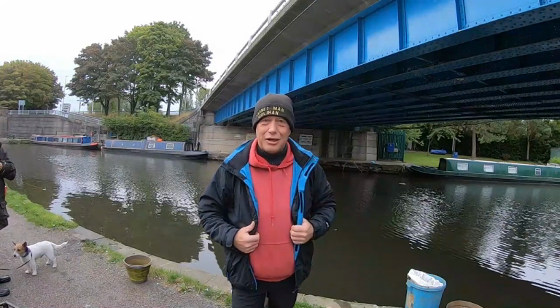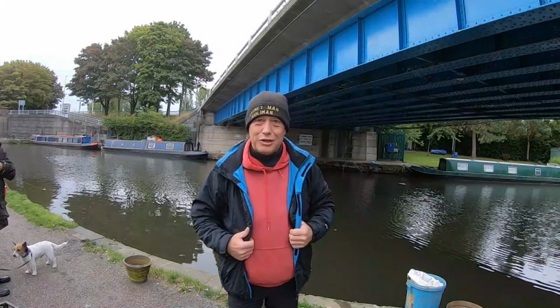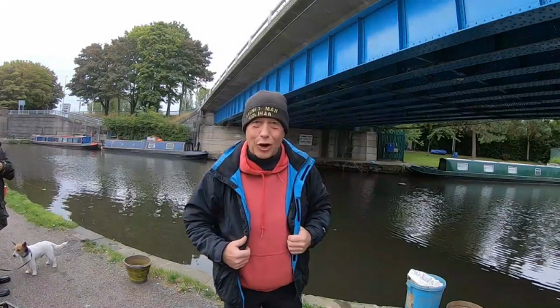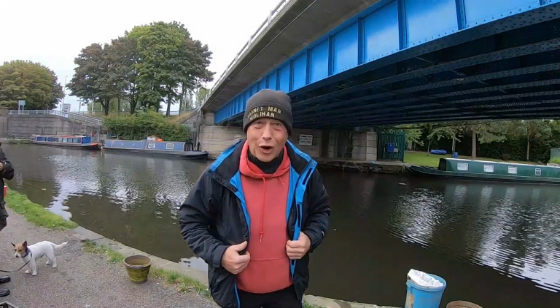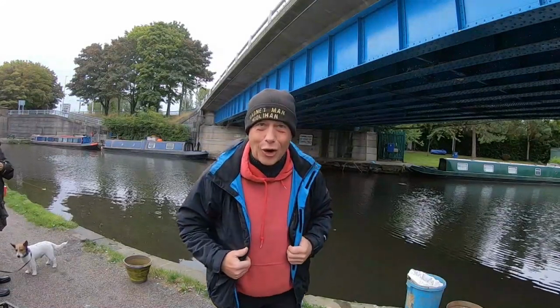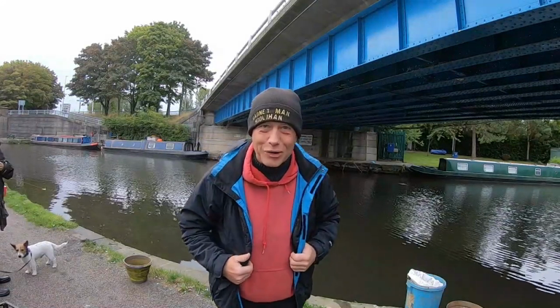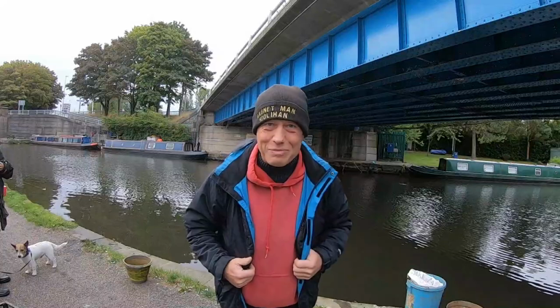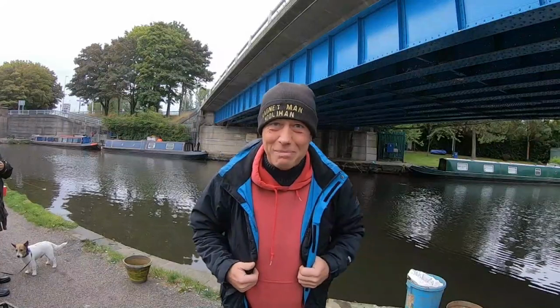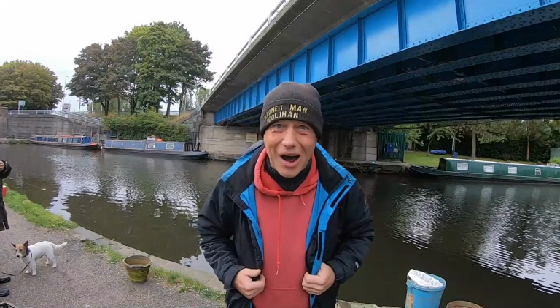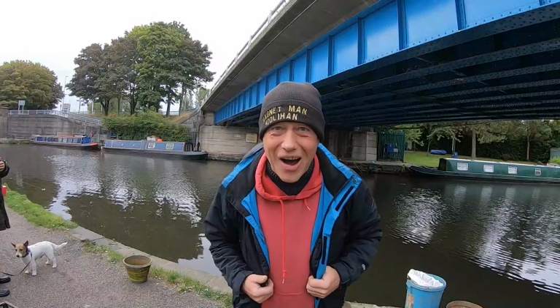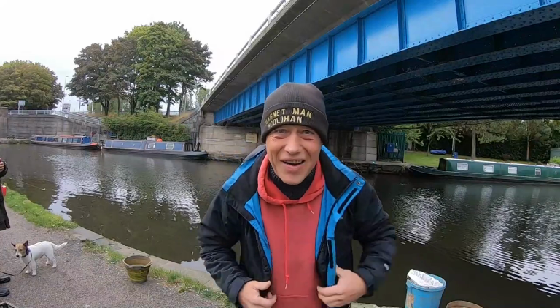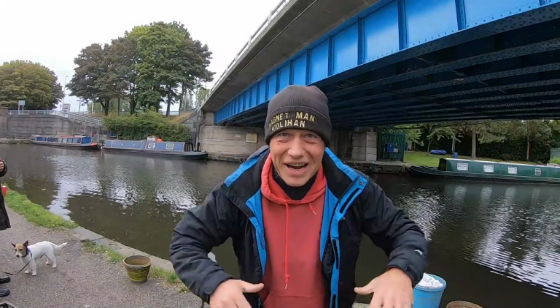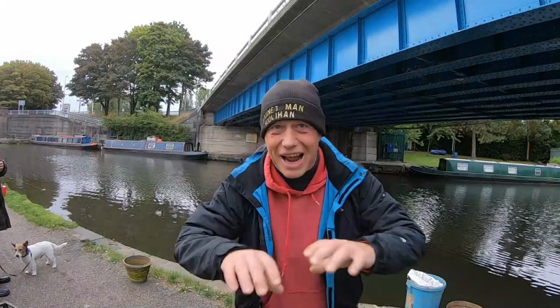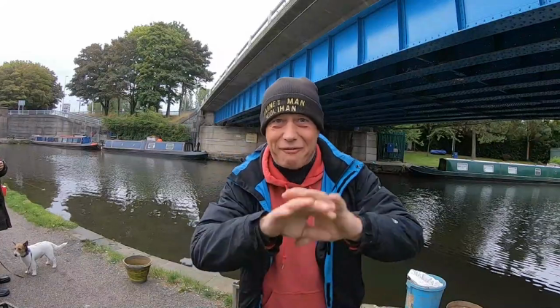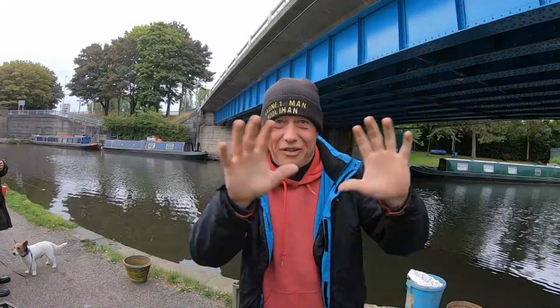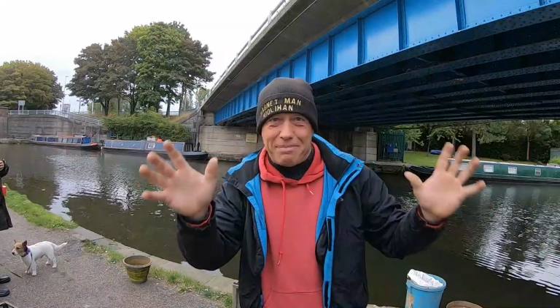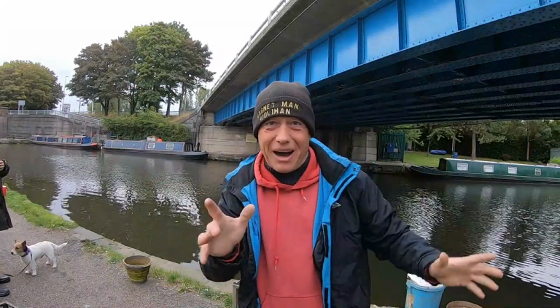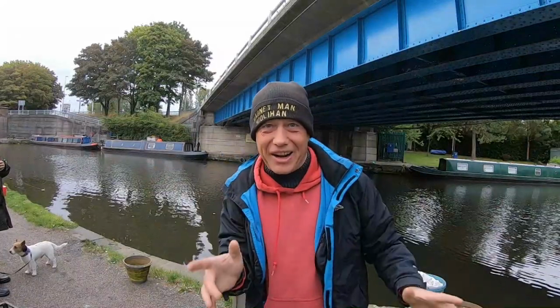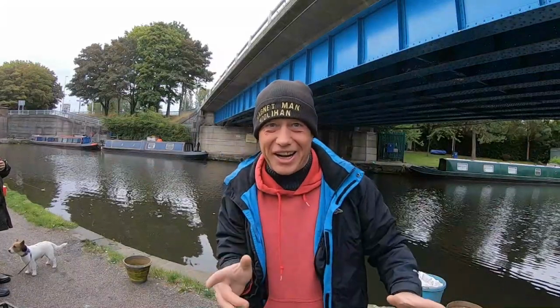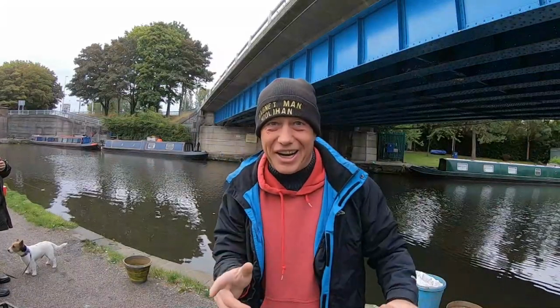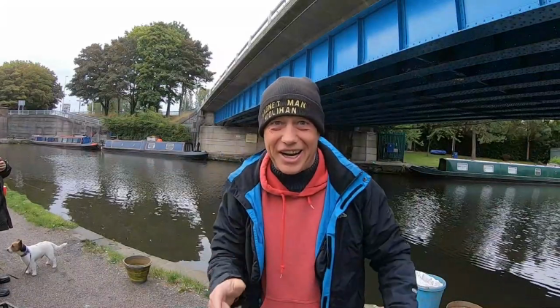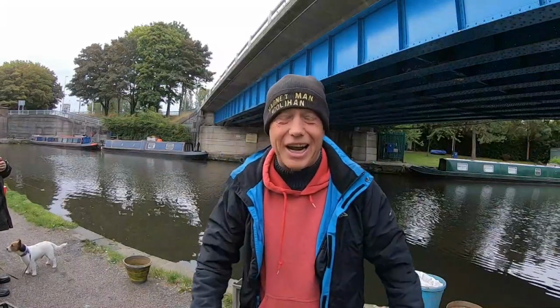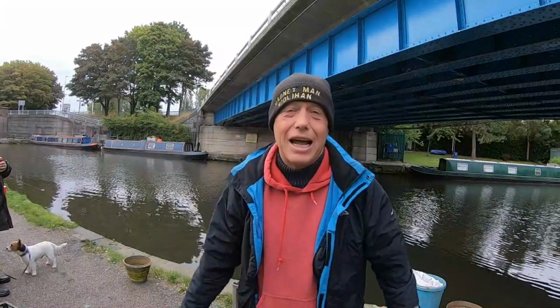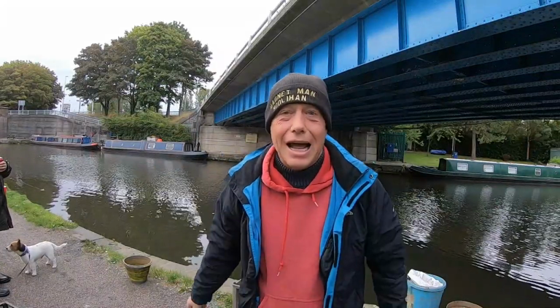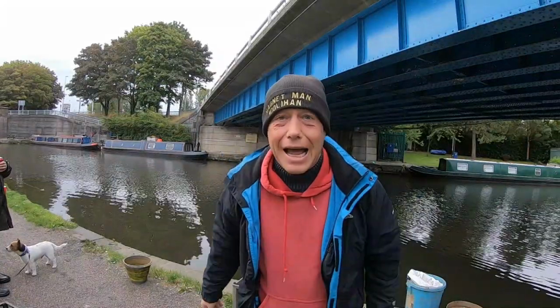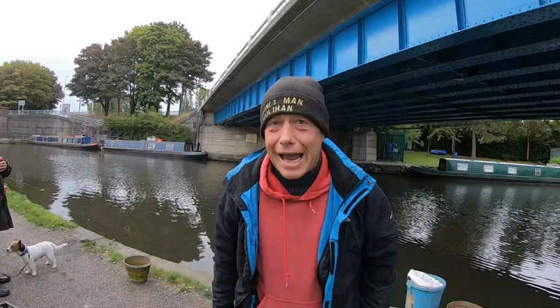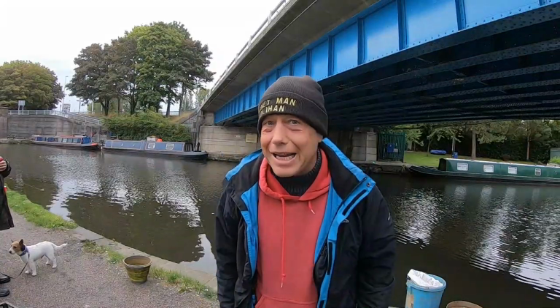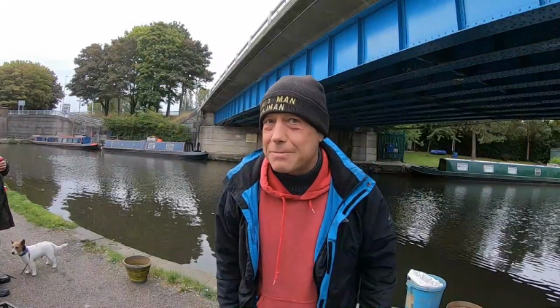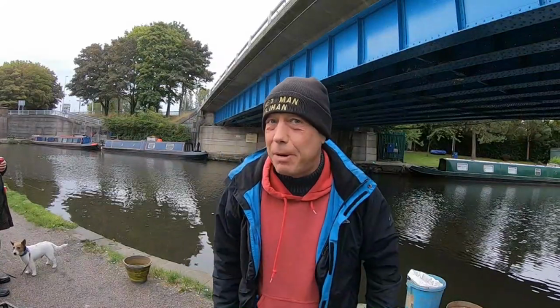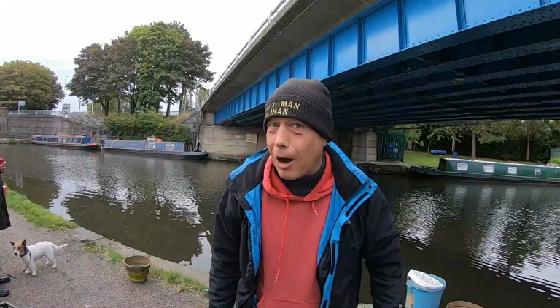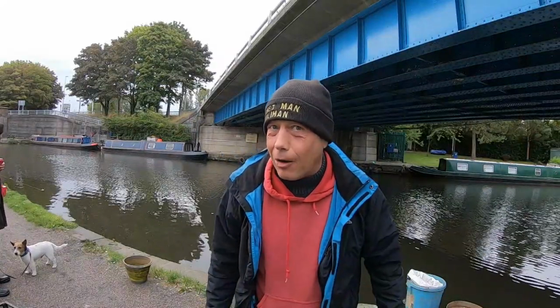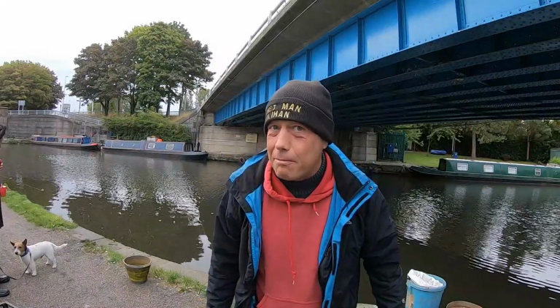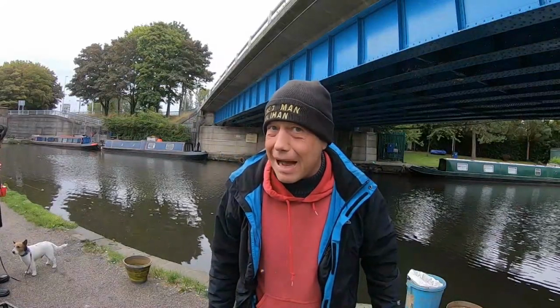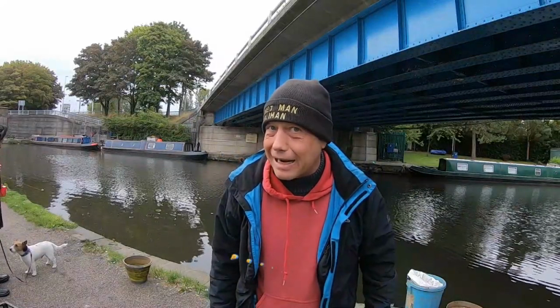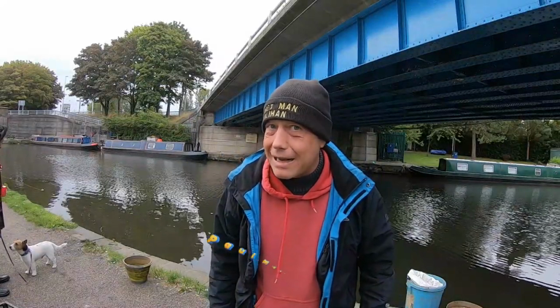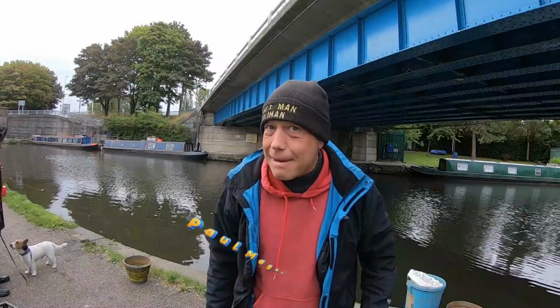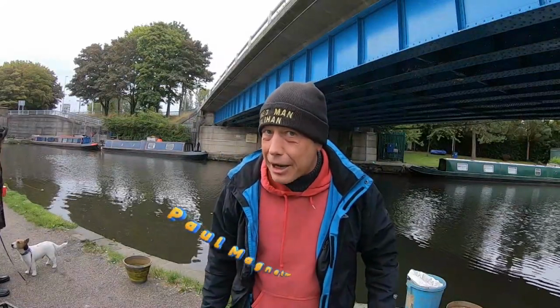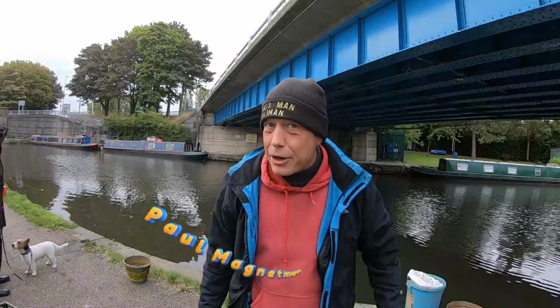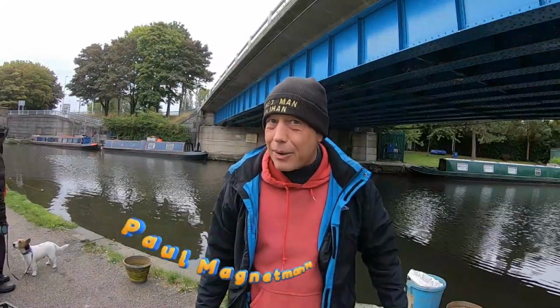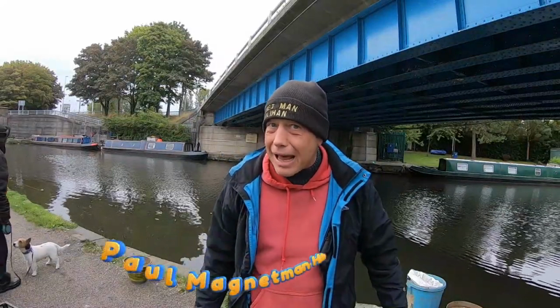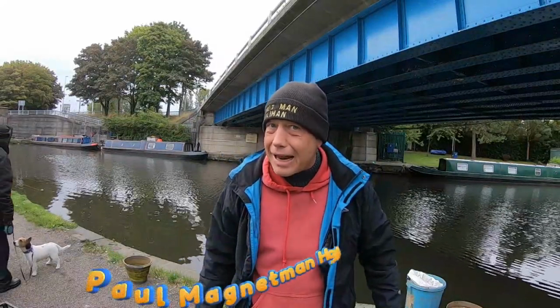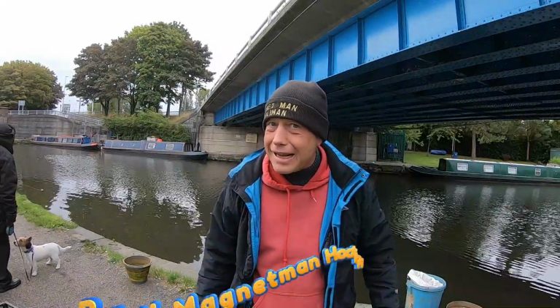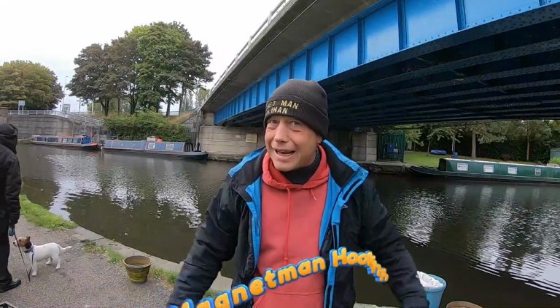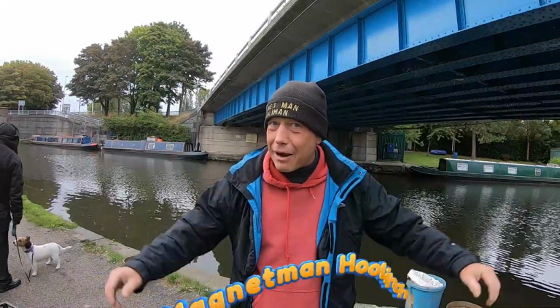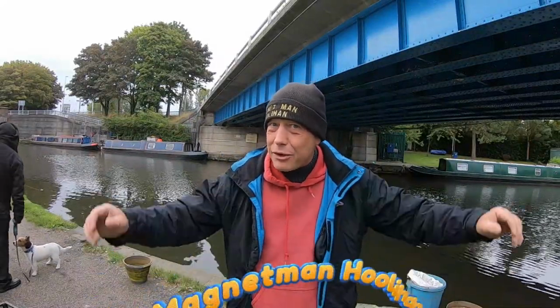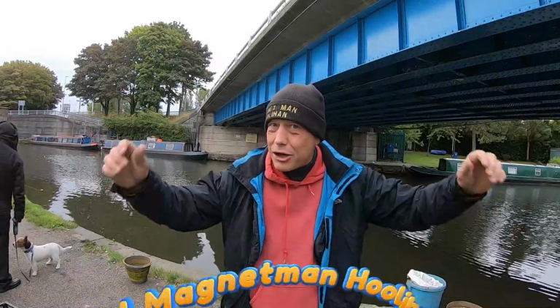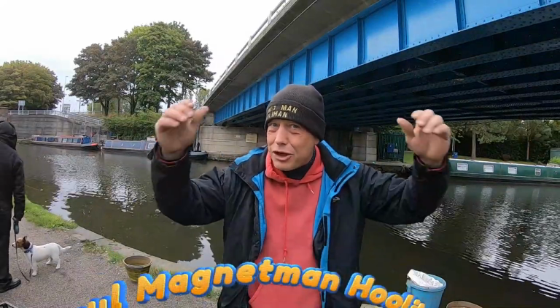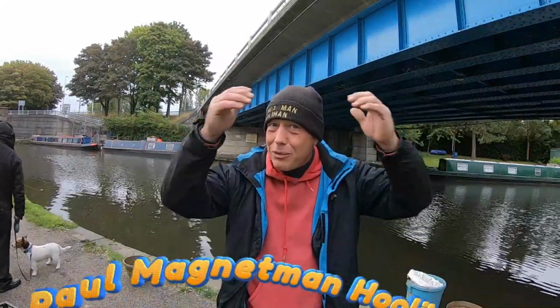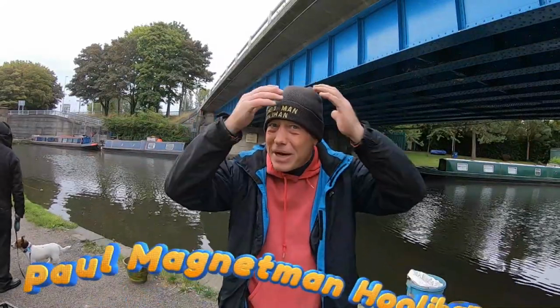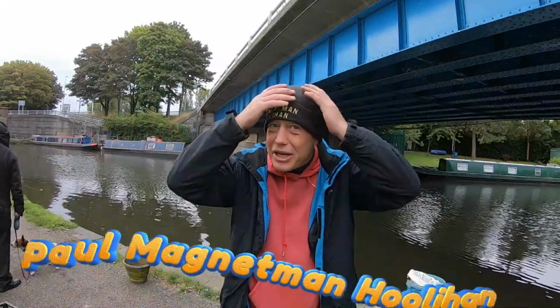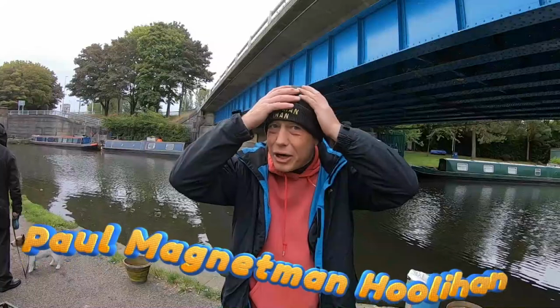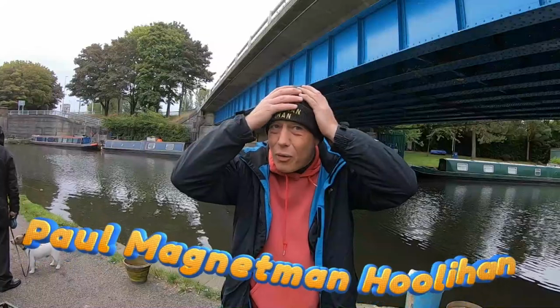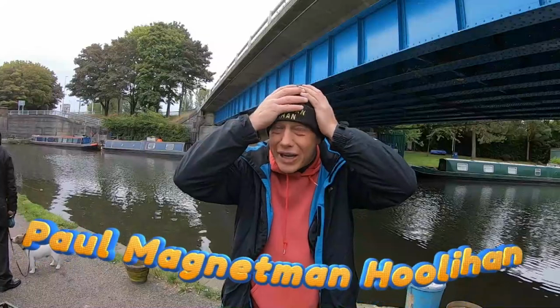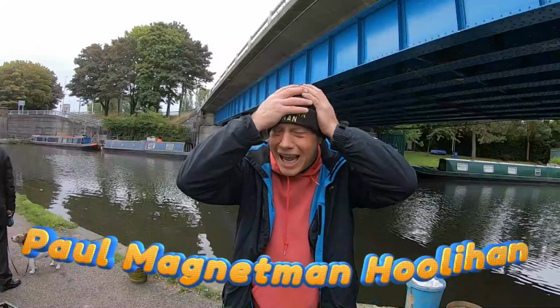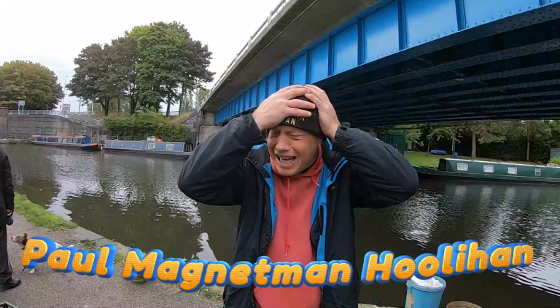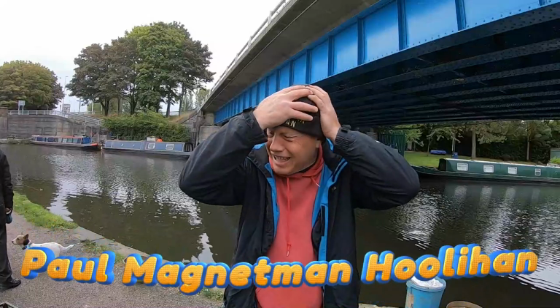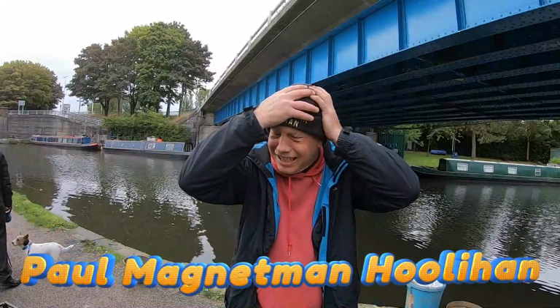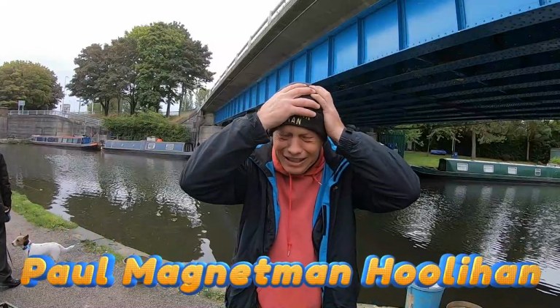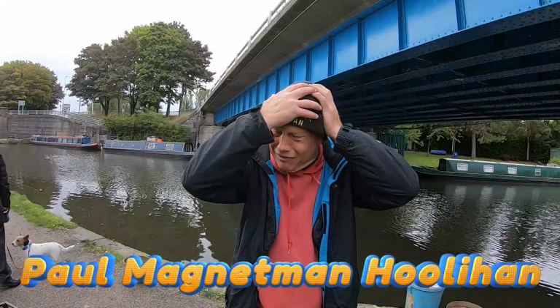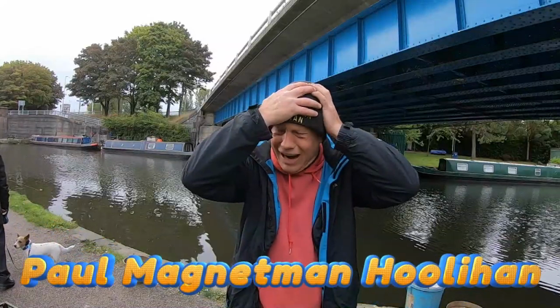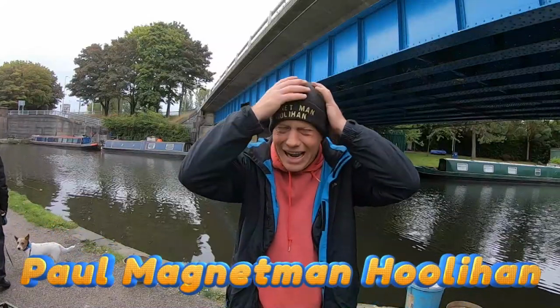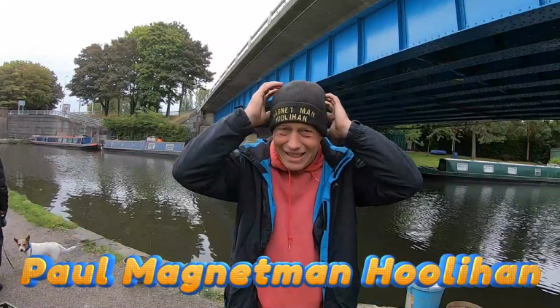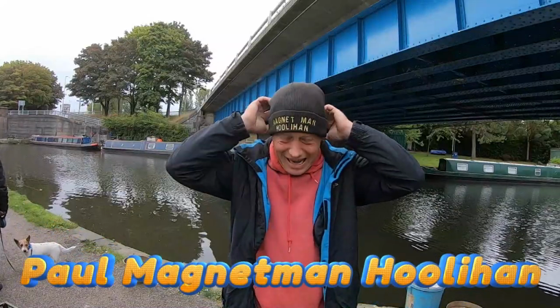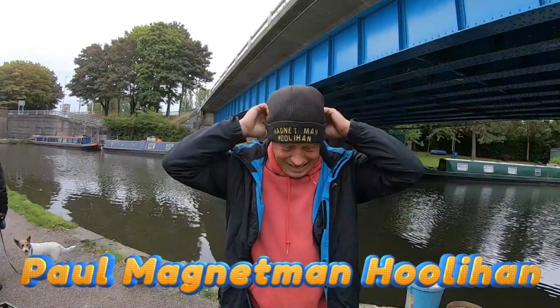Good morning everybody, it's Paul Magnet Manulahan here. How are you doing? You're okay? Right then.